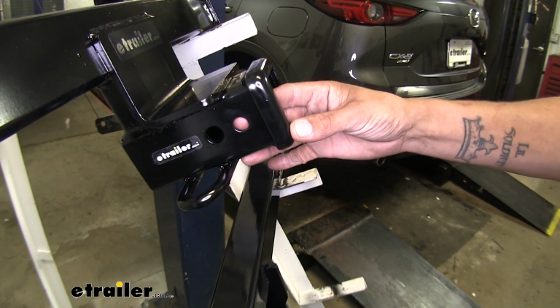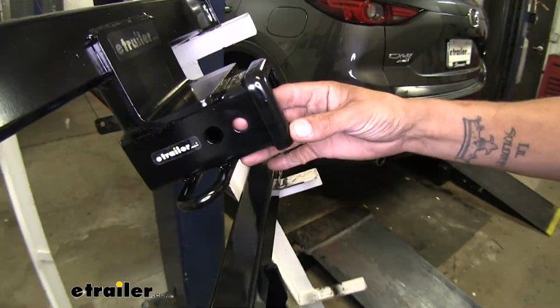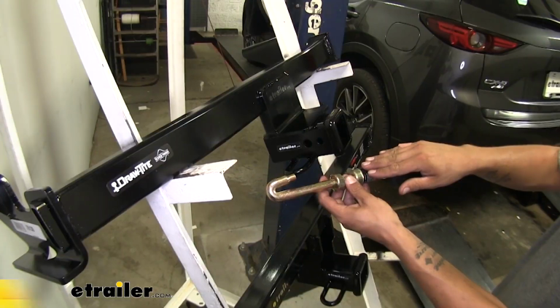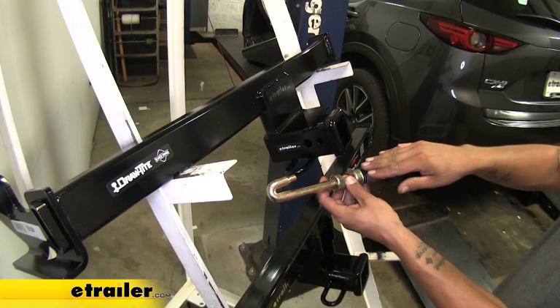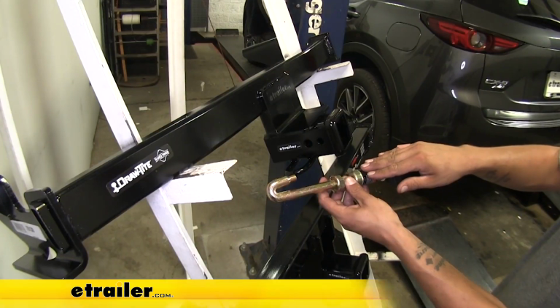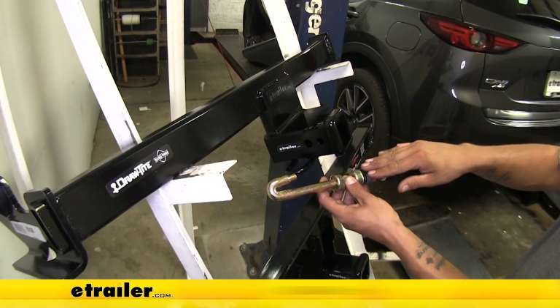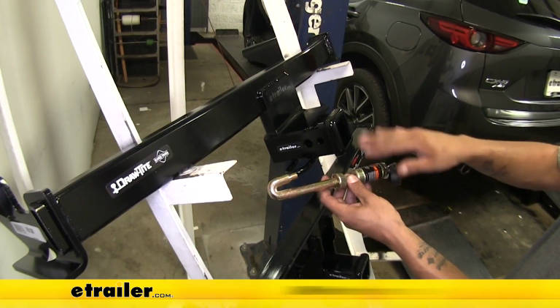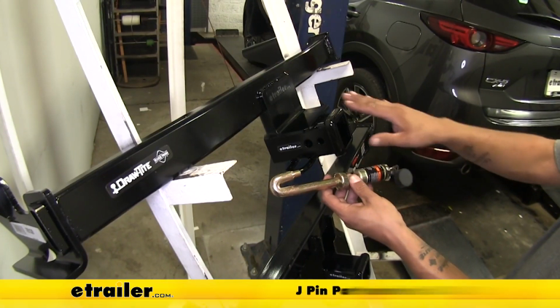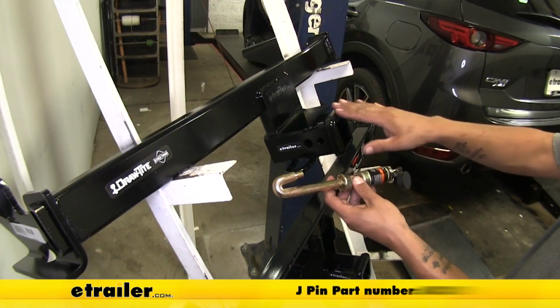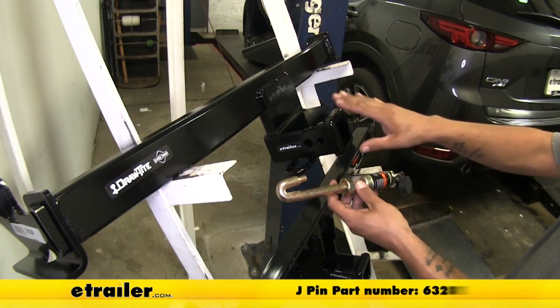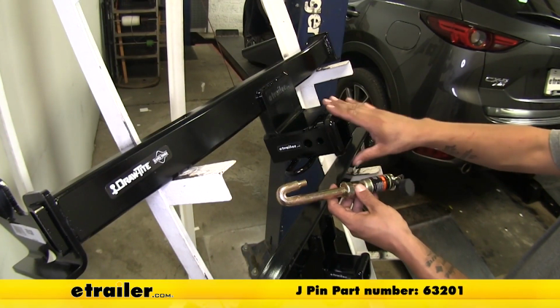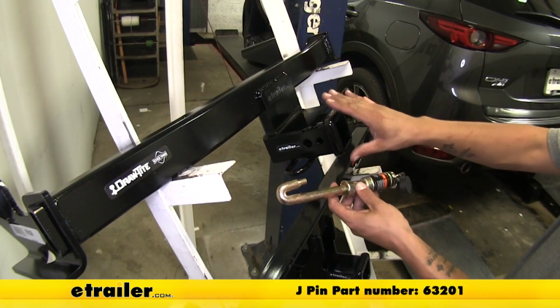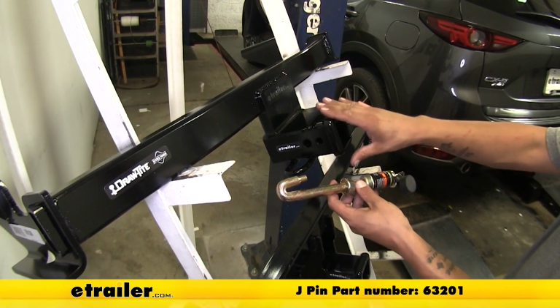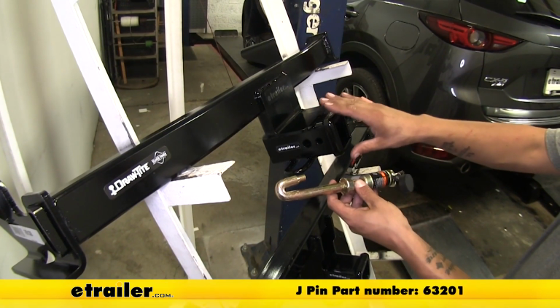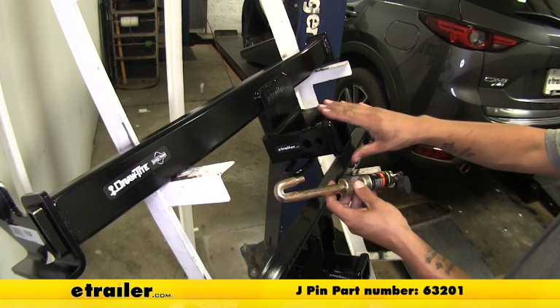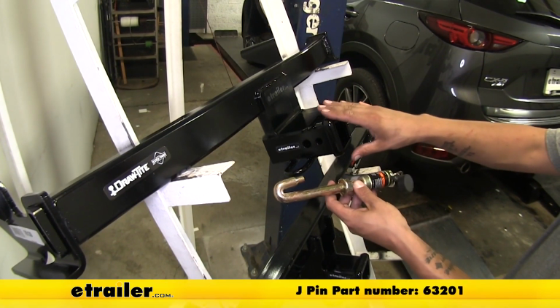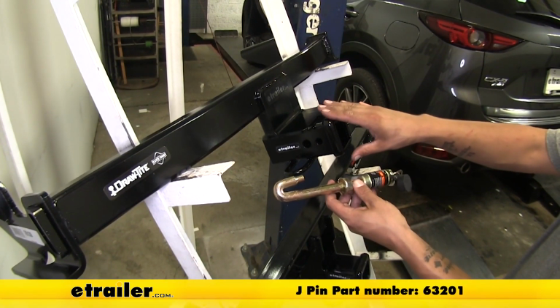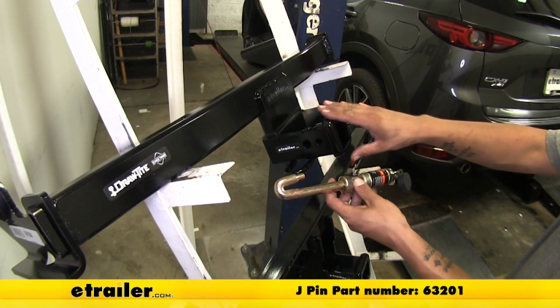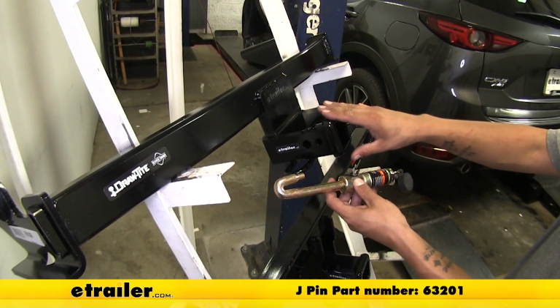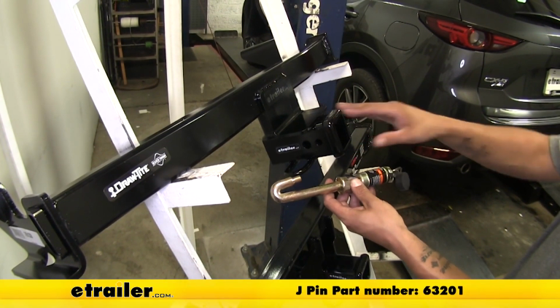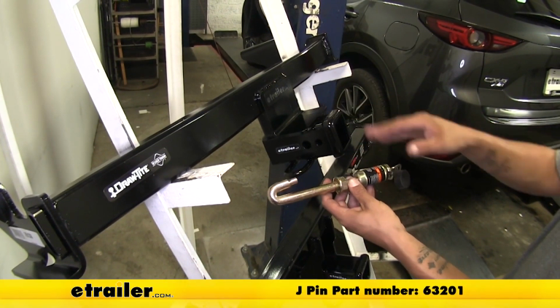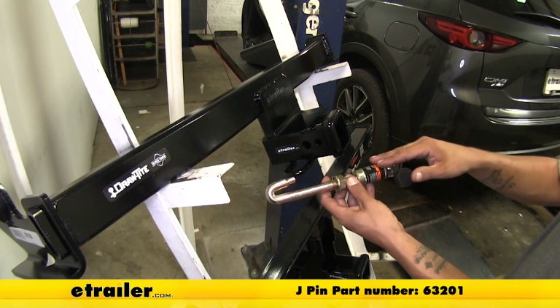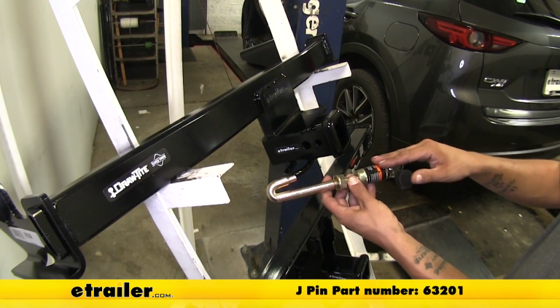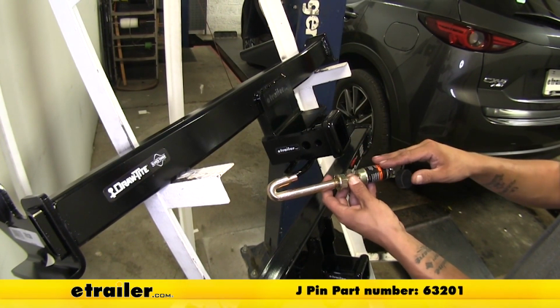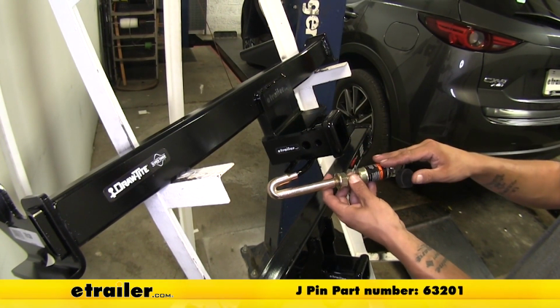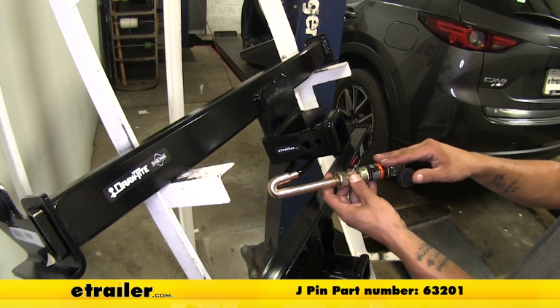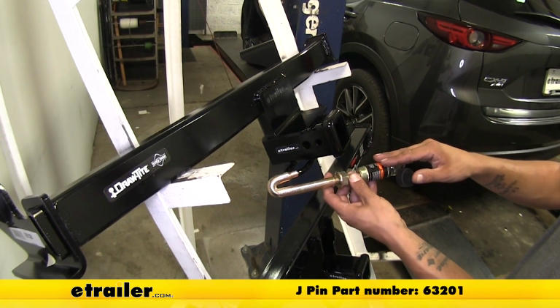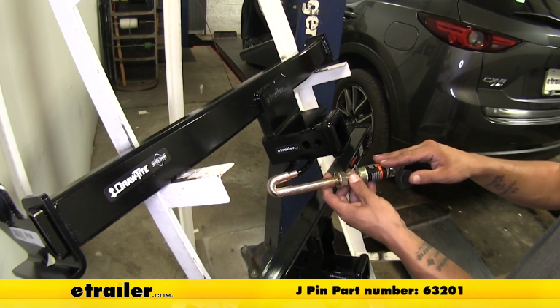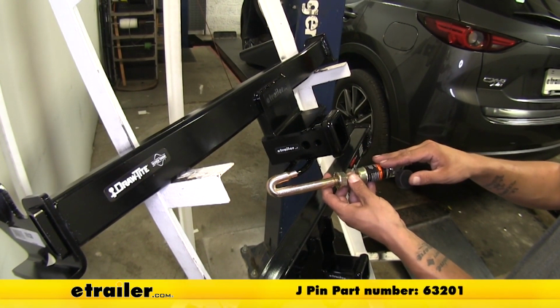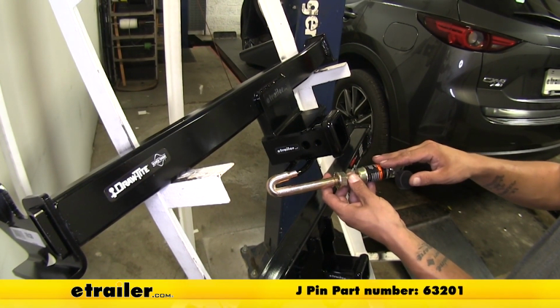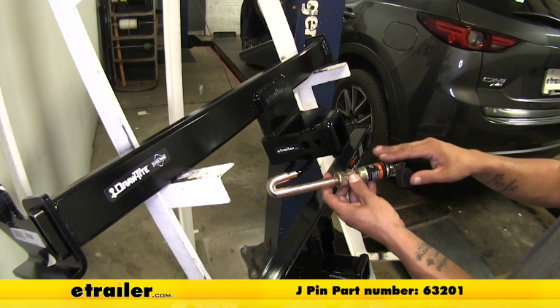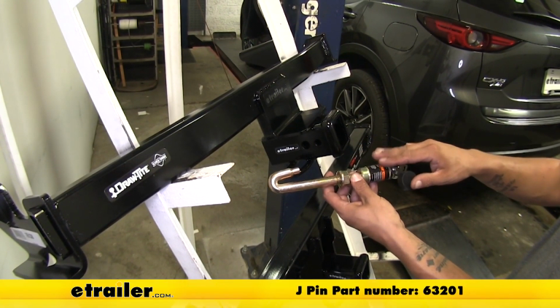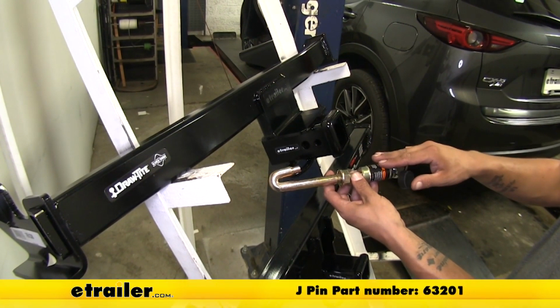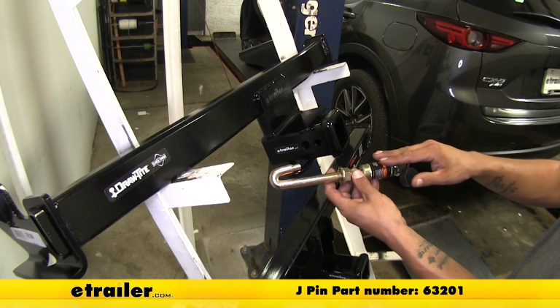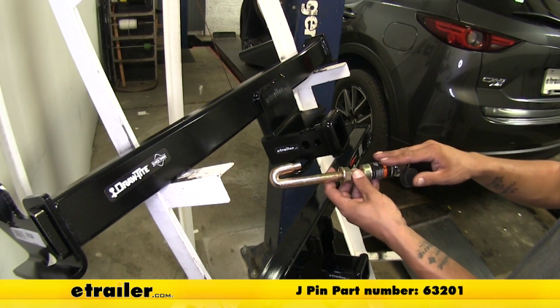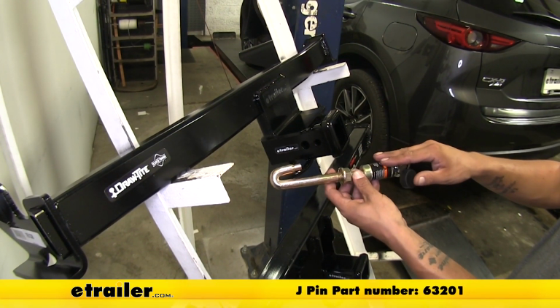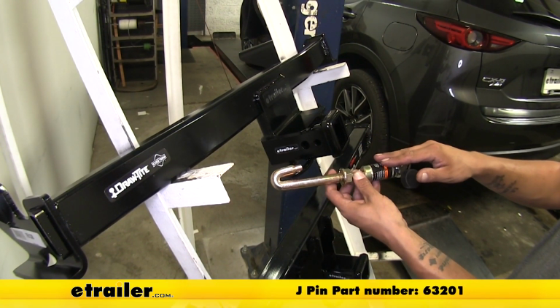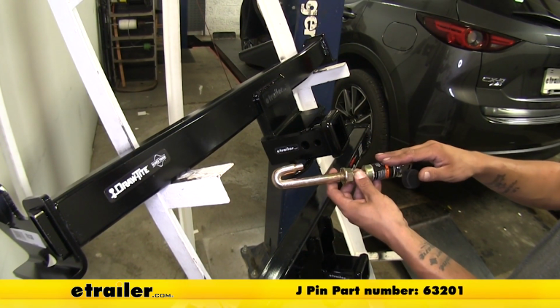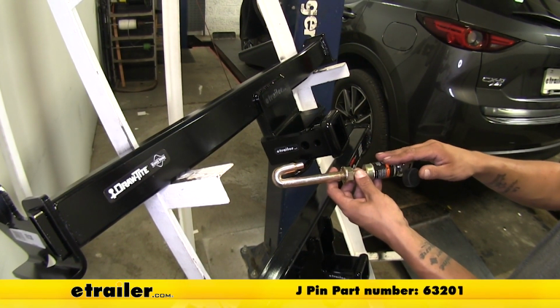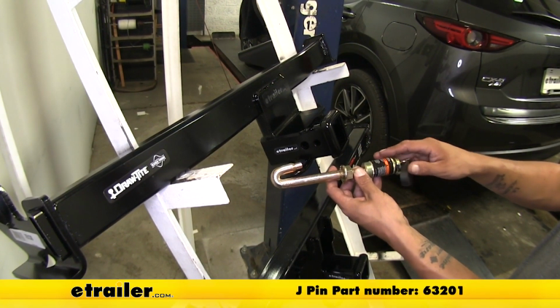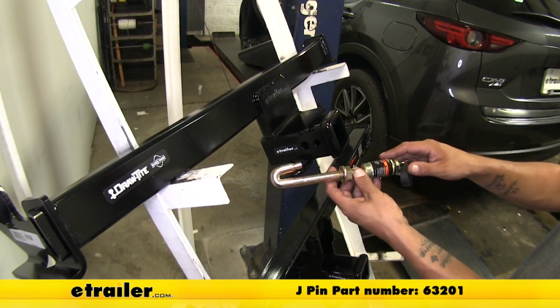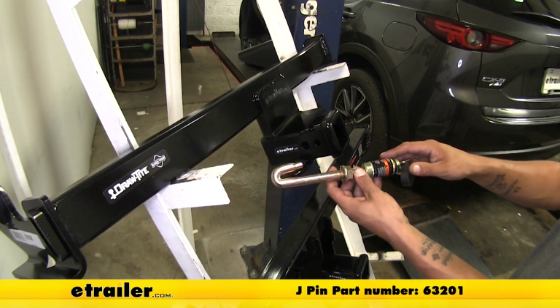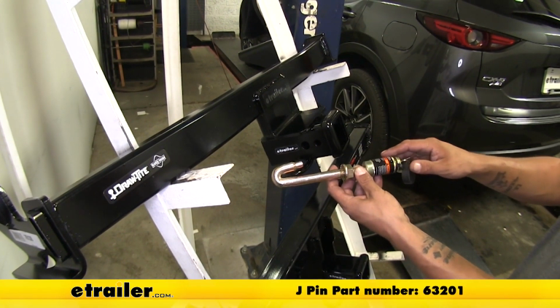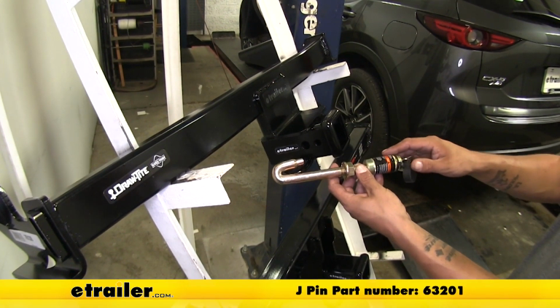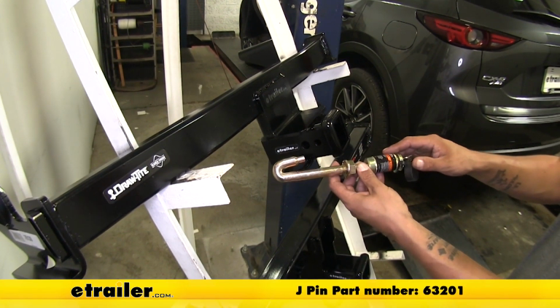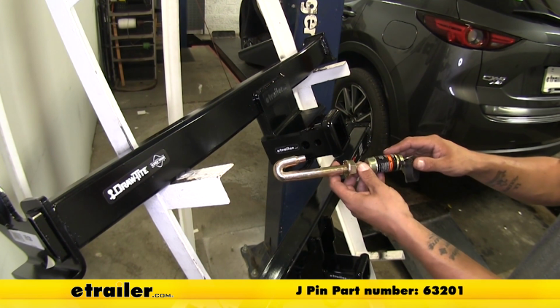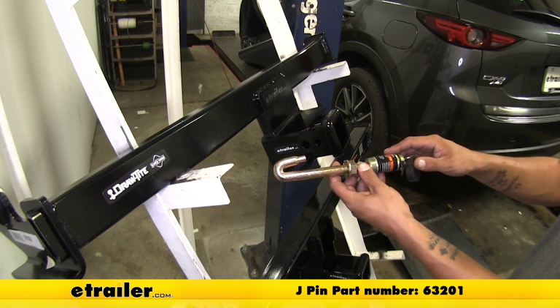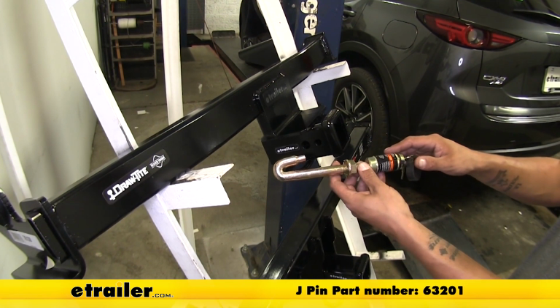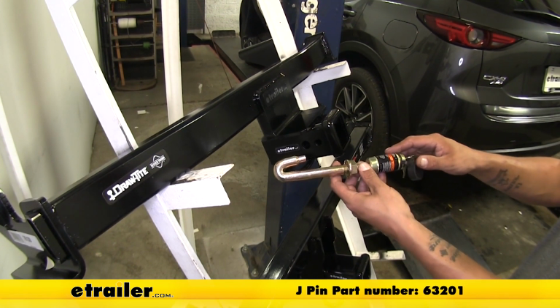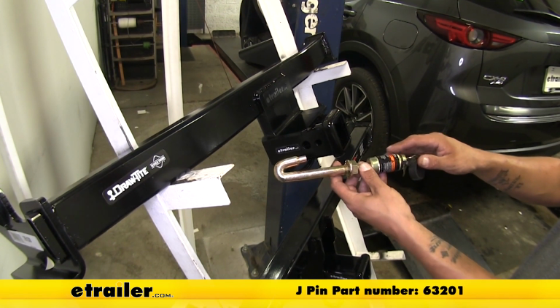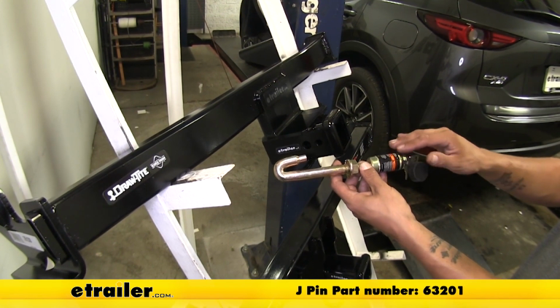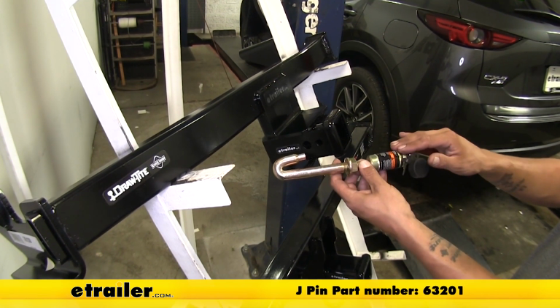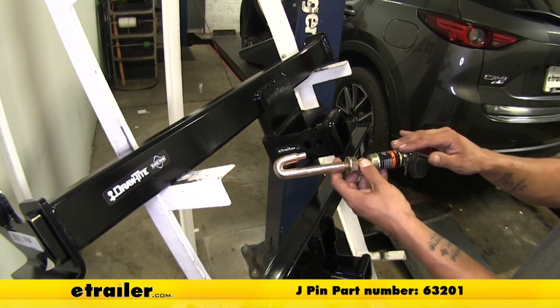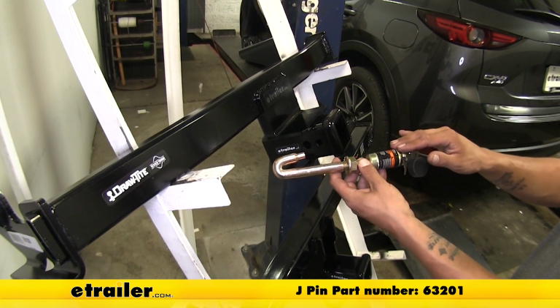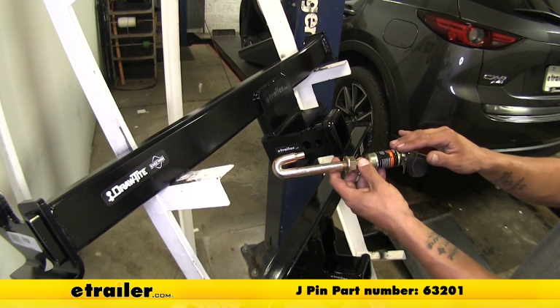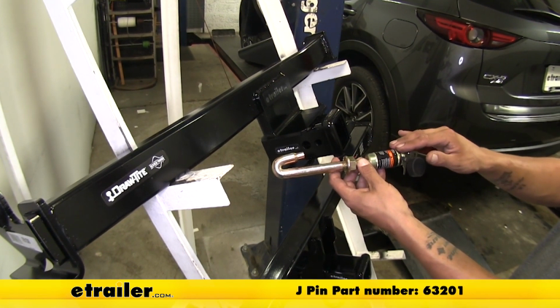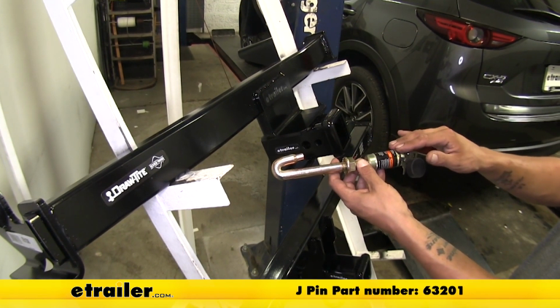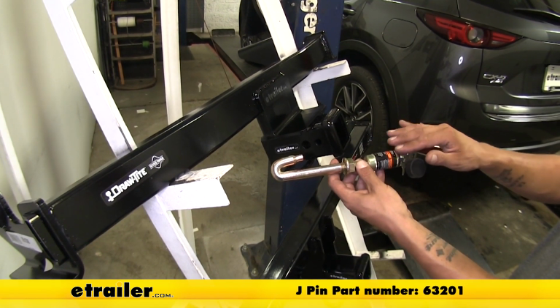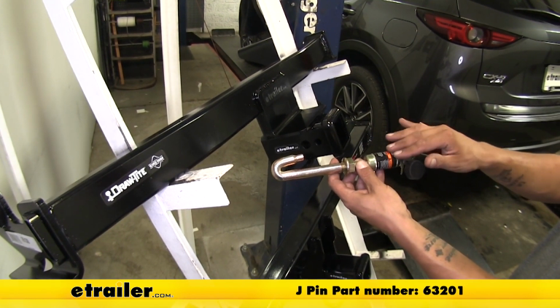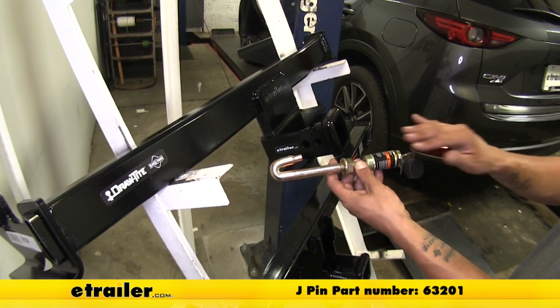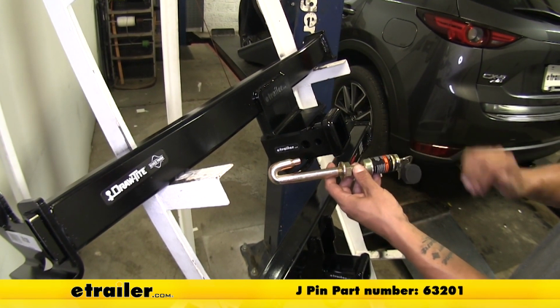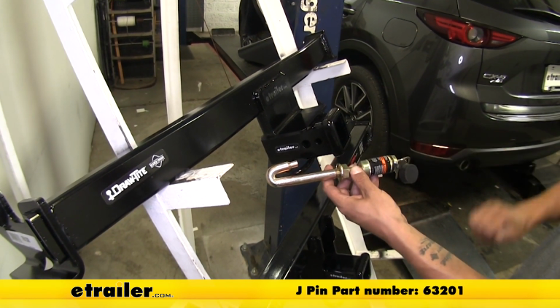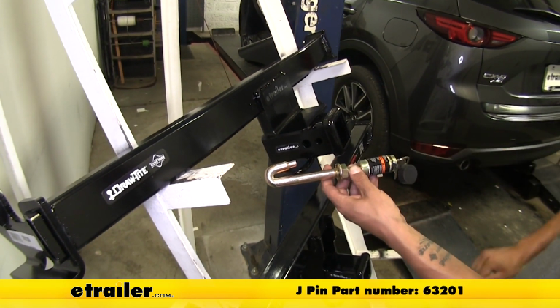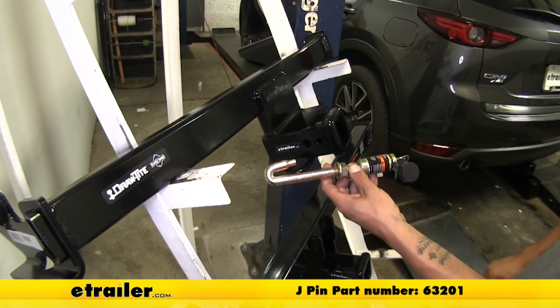The J-pin is not included with the hitch, but it is a nice accessory that you can pick up on our website using part number 63201.